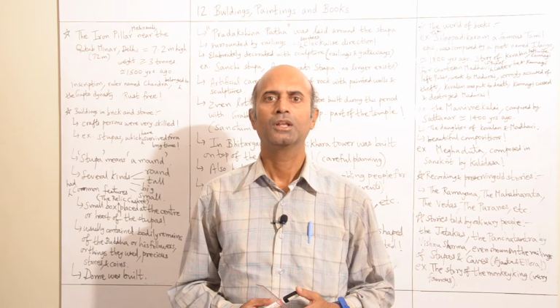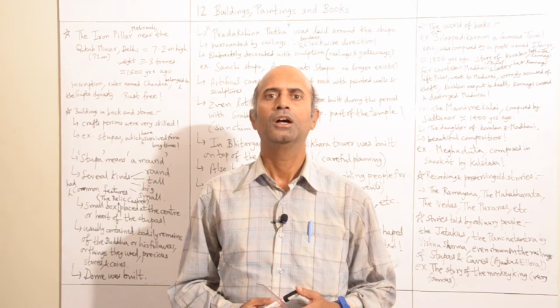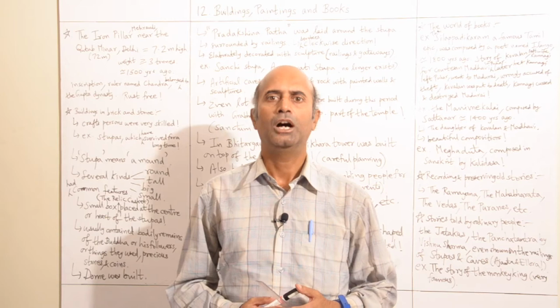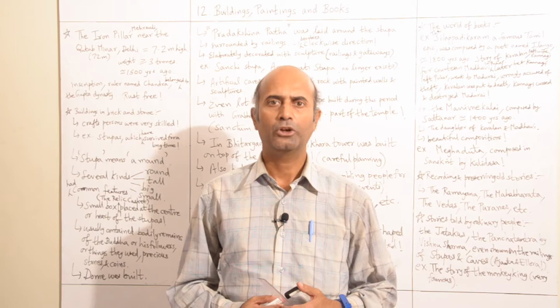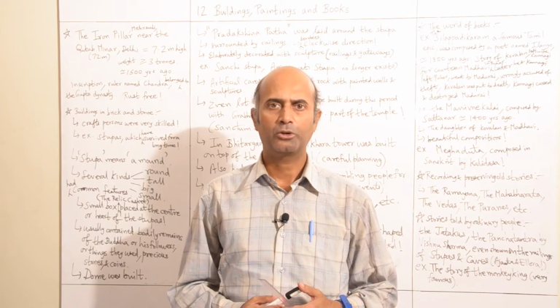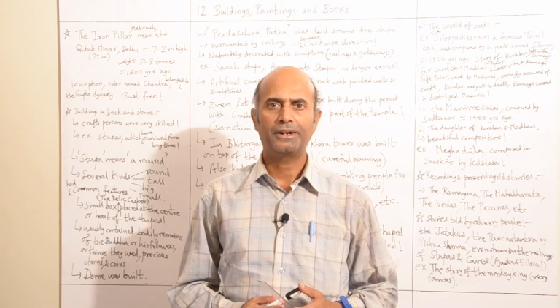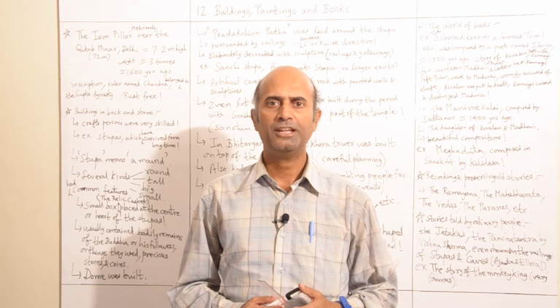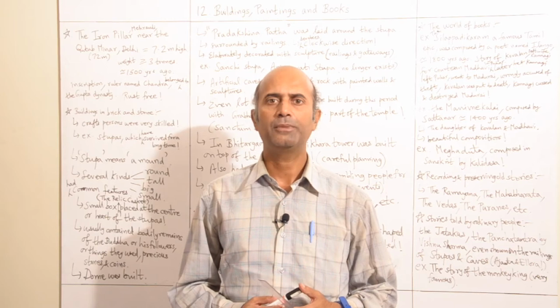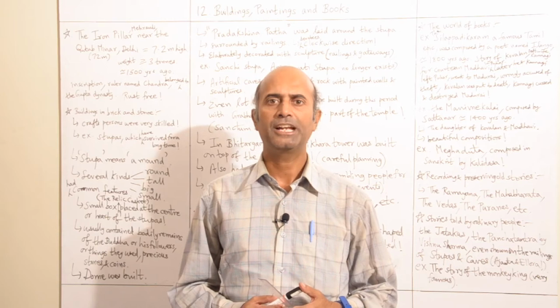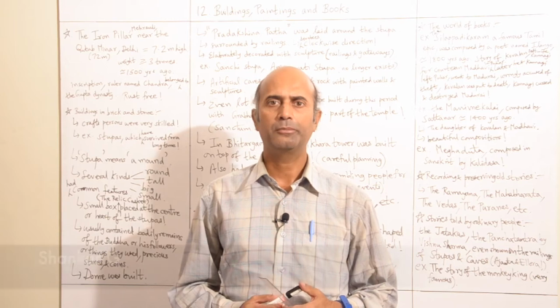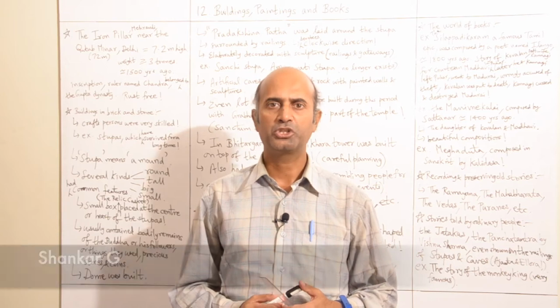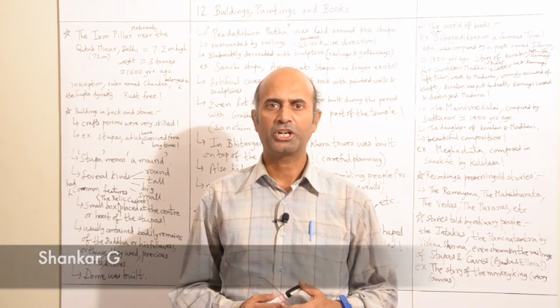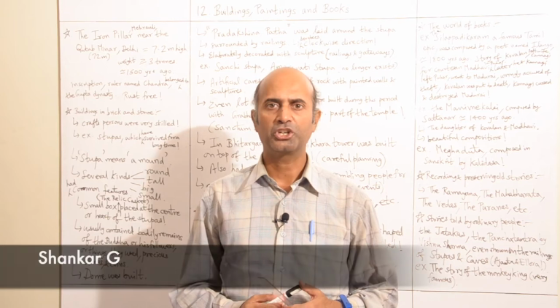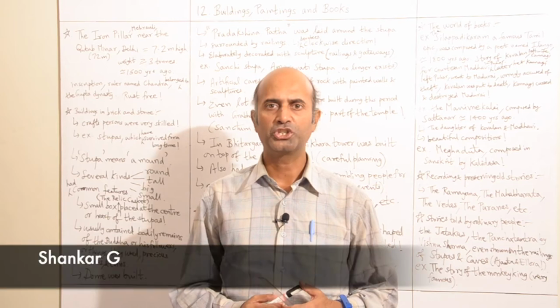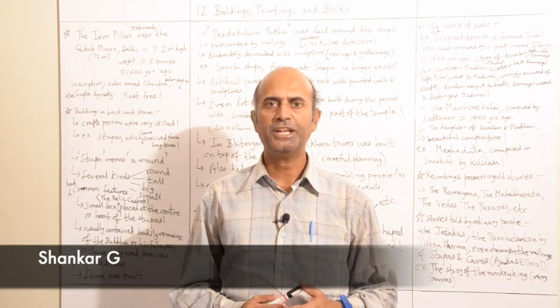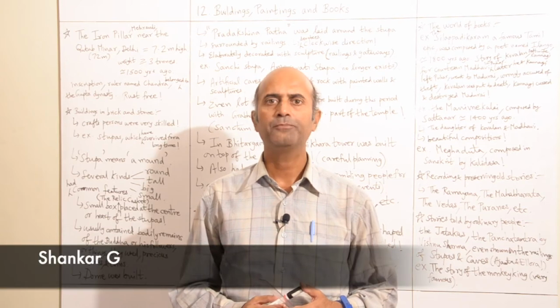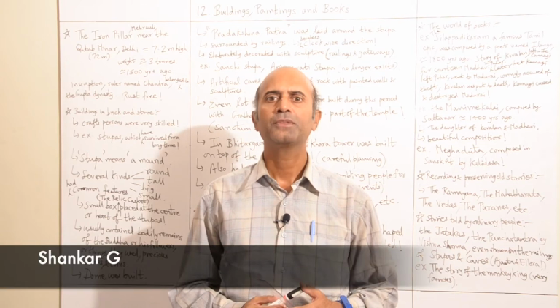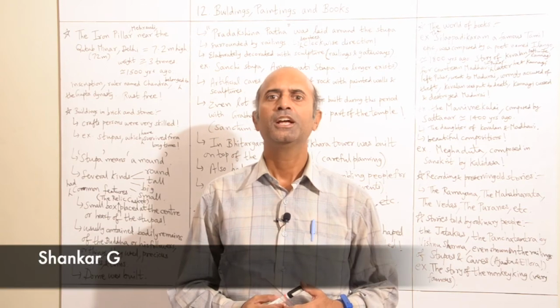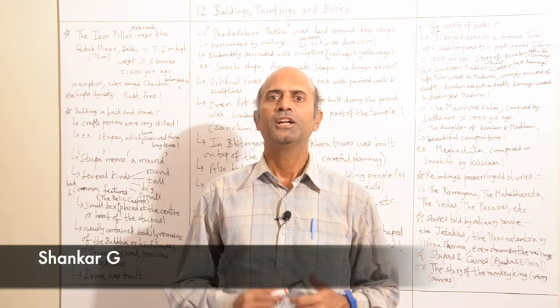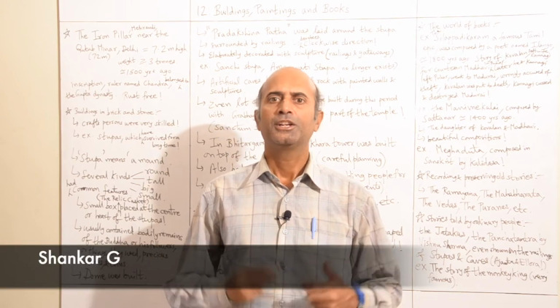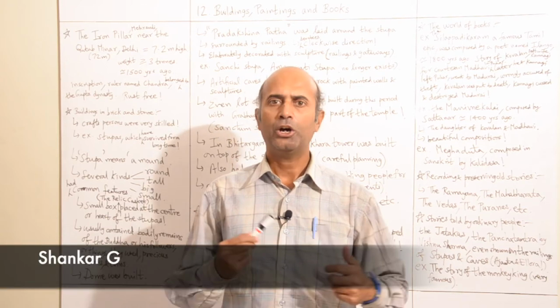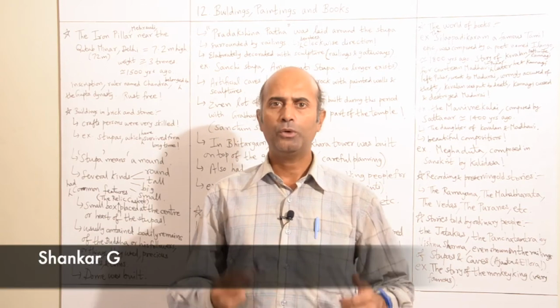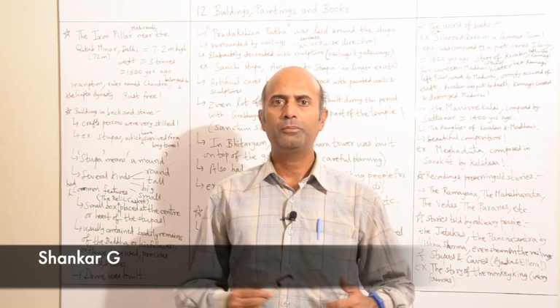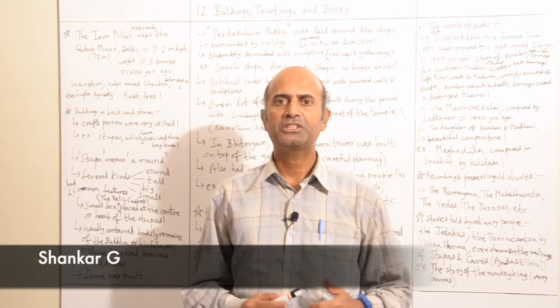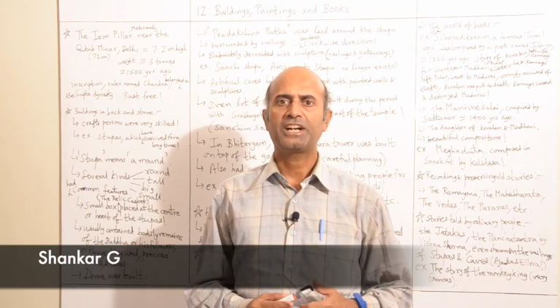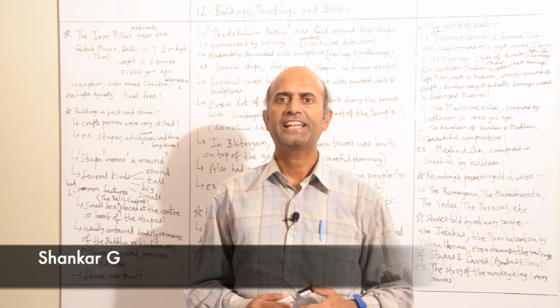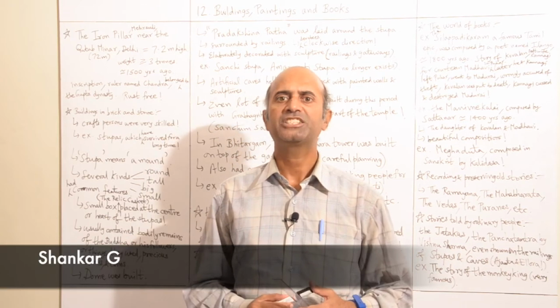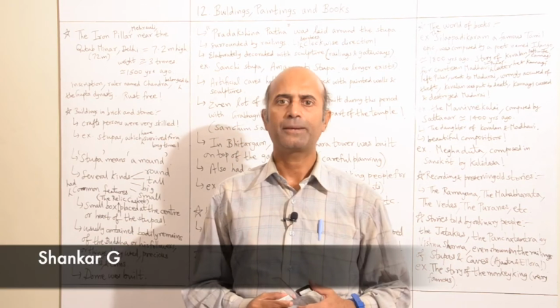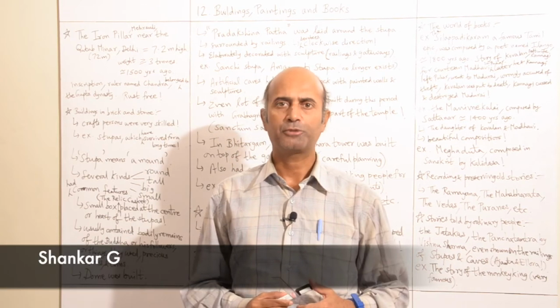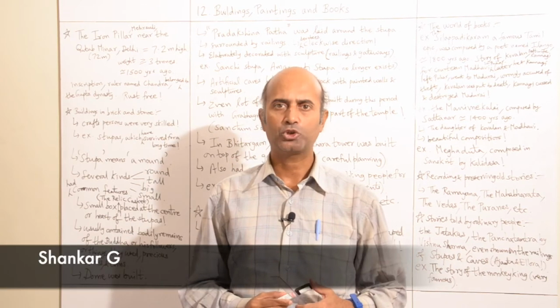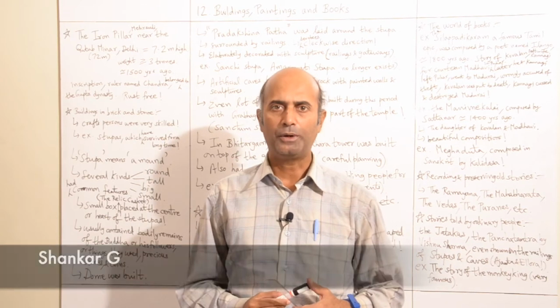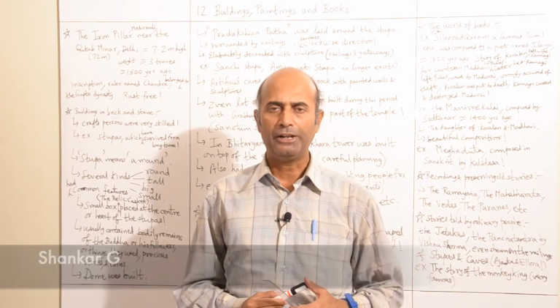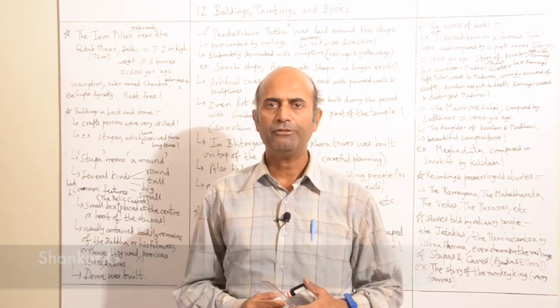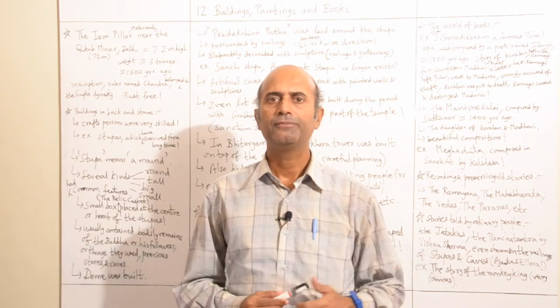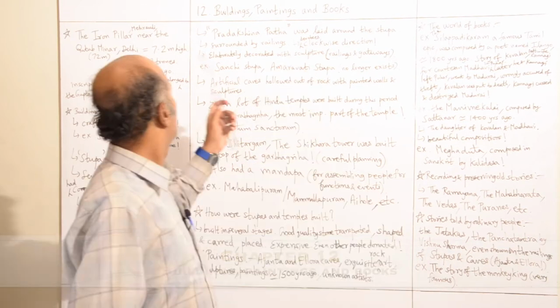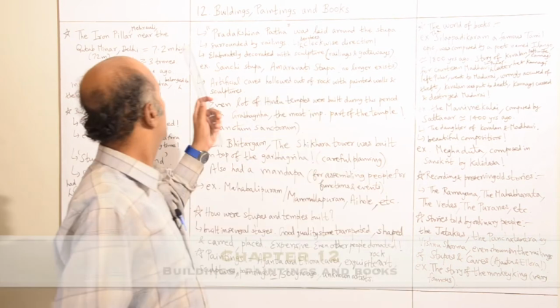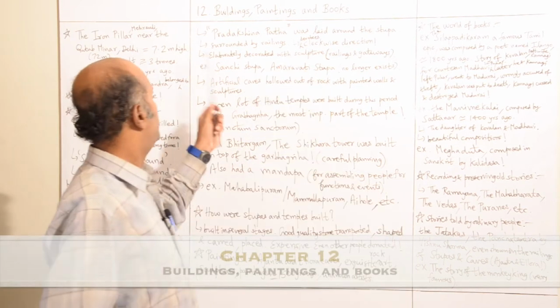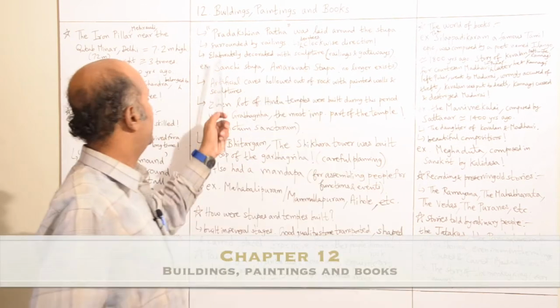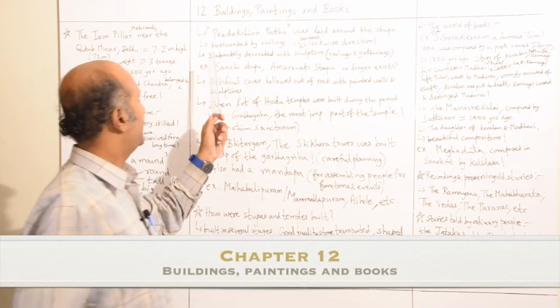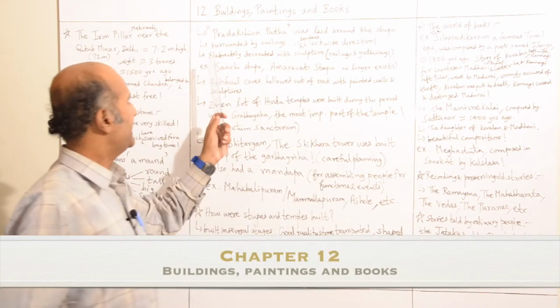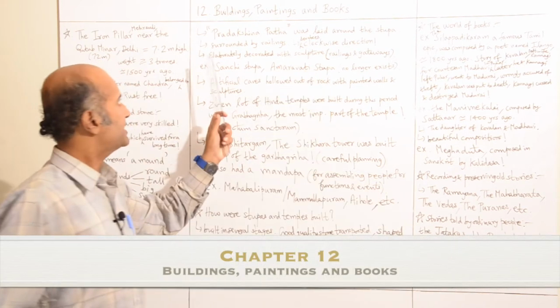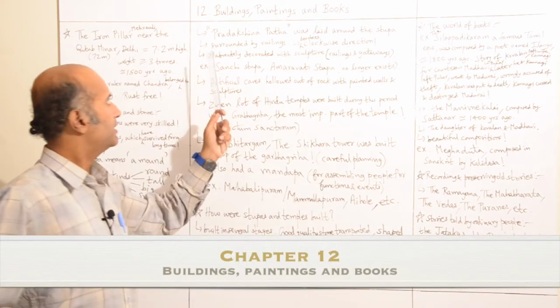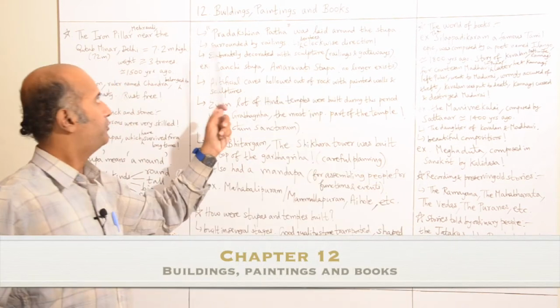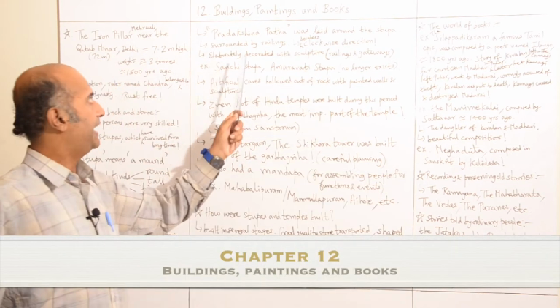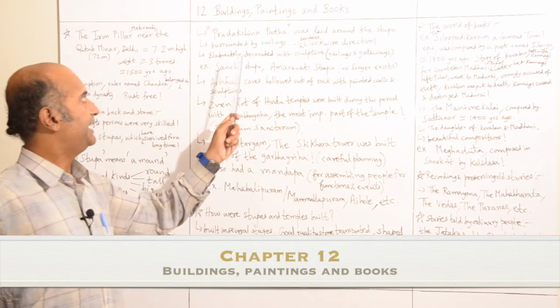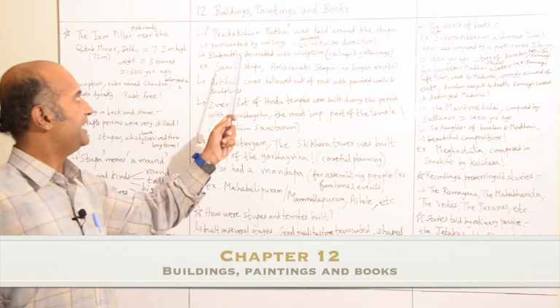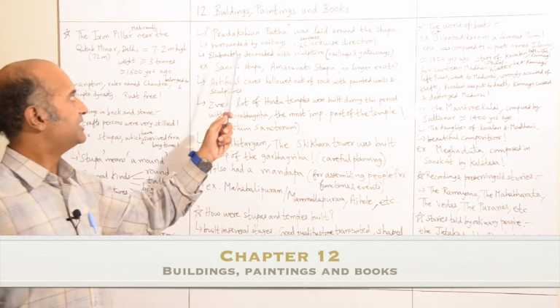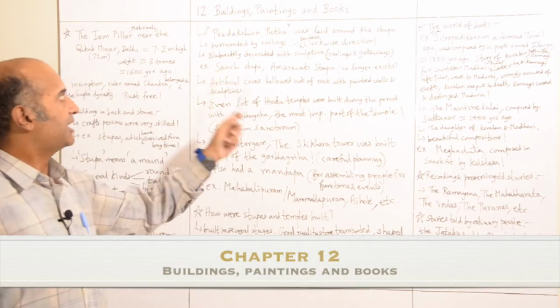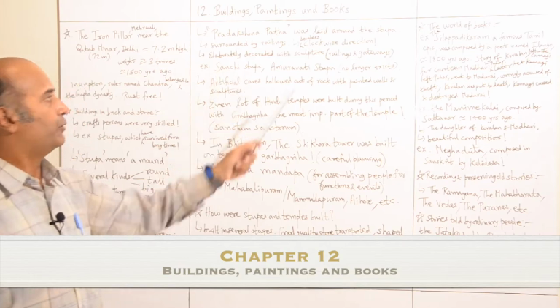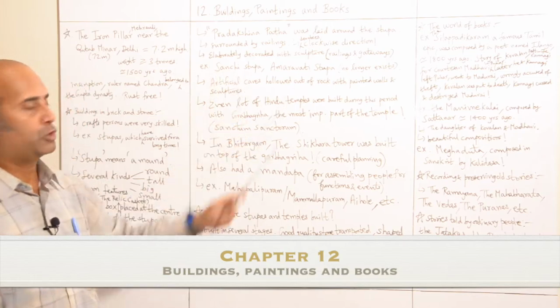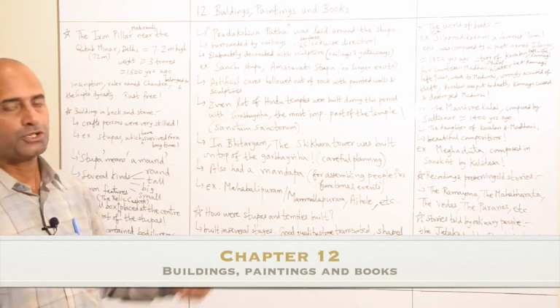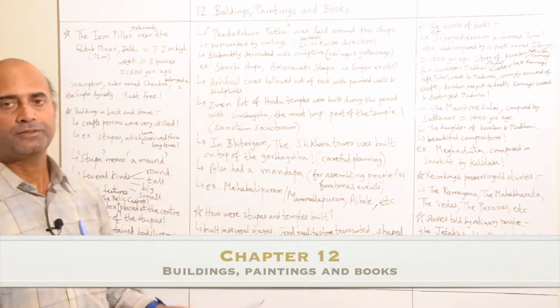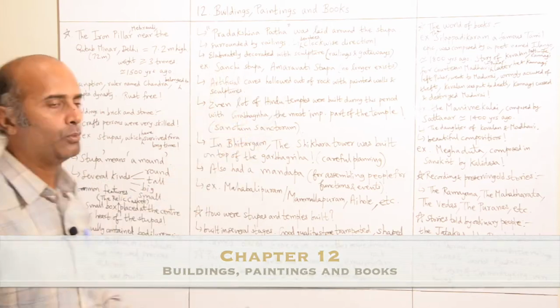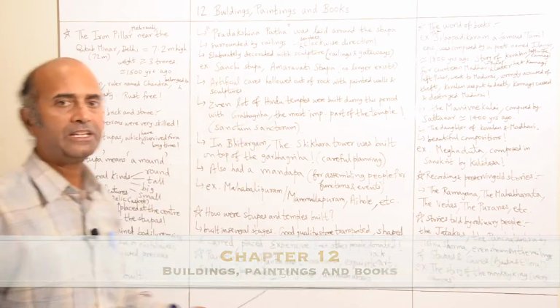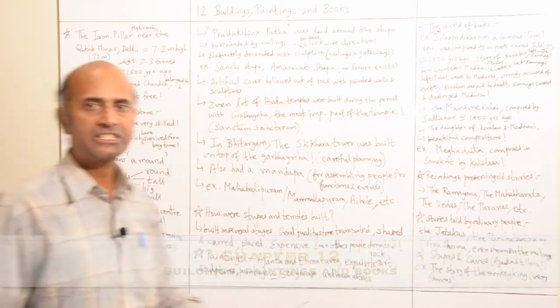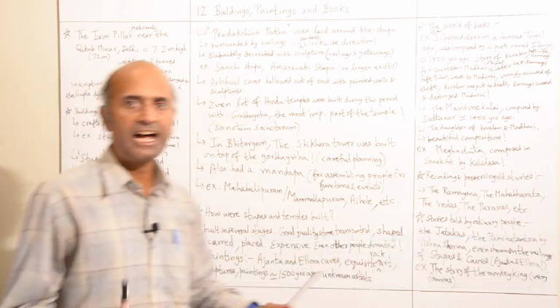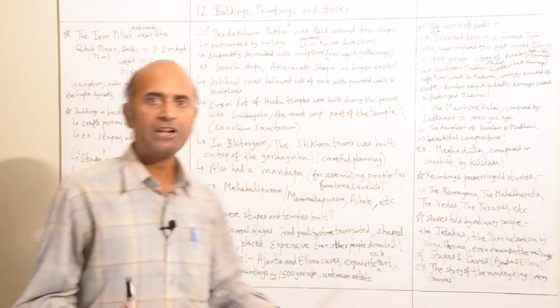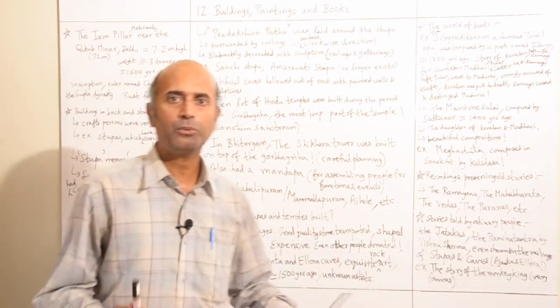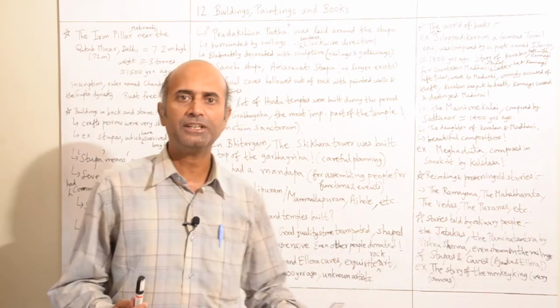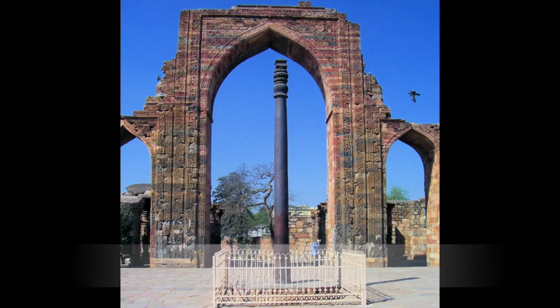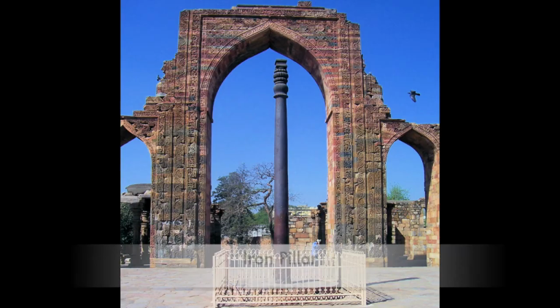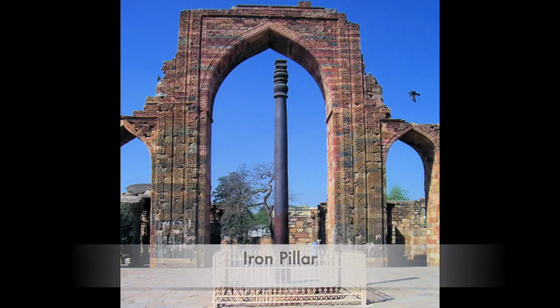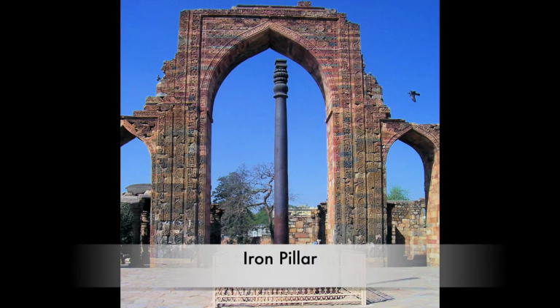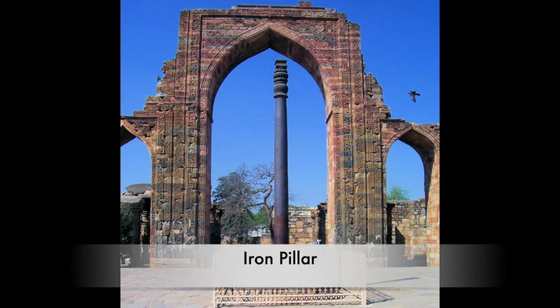Hello everybody, my name is Shankar Ji. Now we'll be studying Chapter 12: Buildings, Paintings and Books. We'll start with the iron pillar.